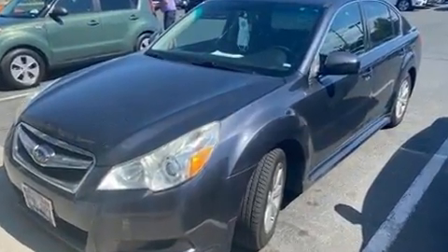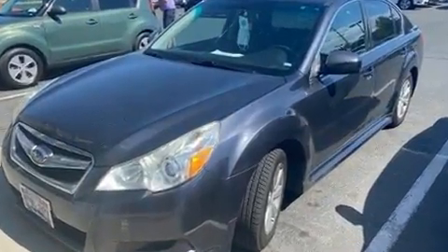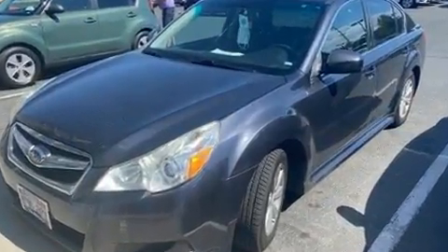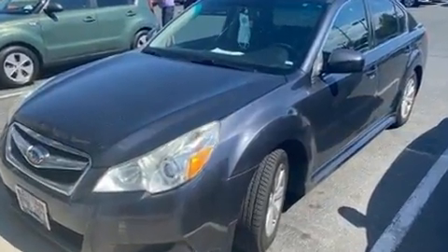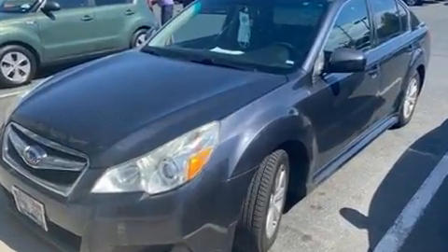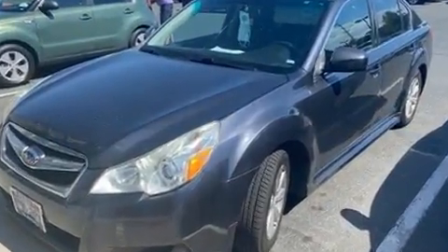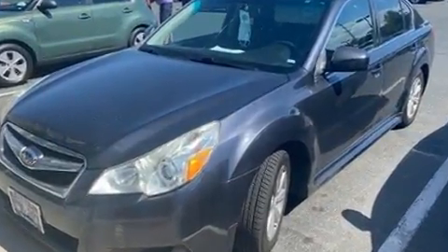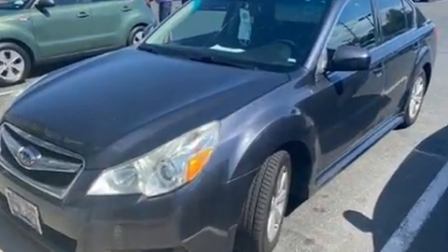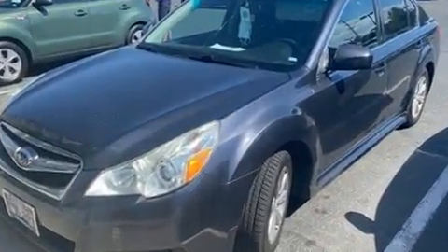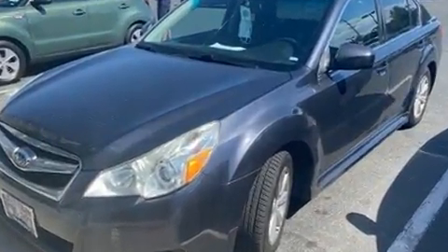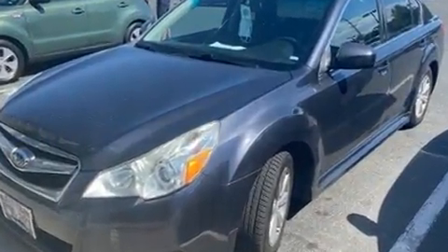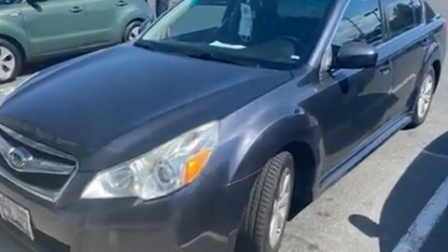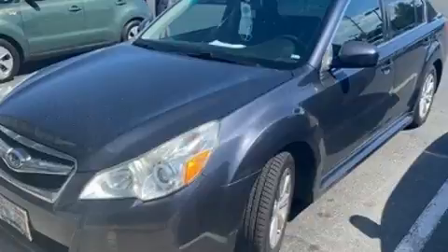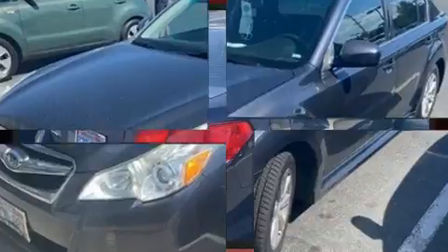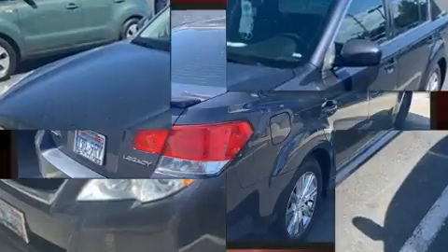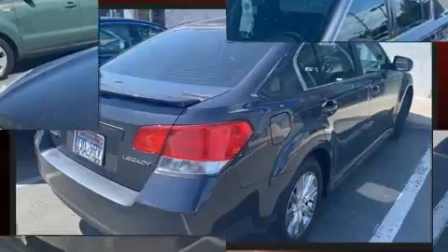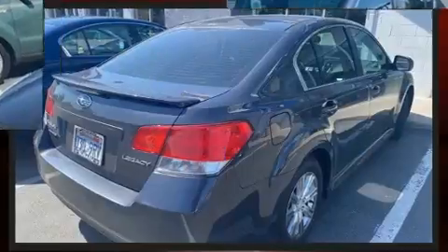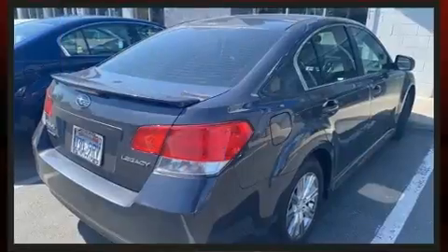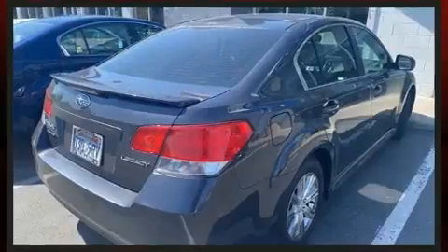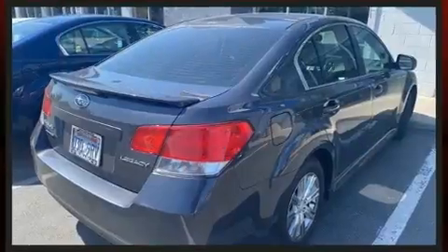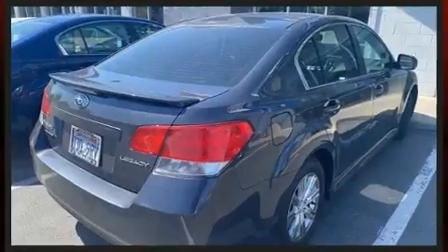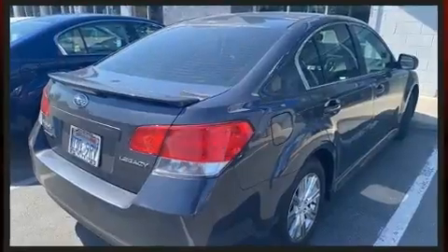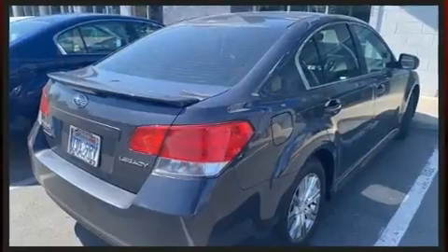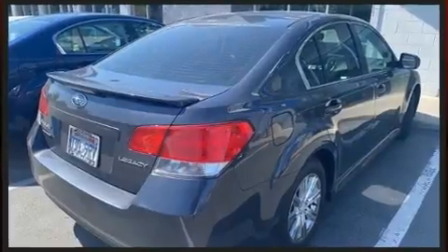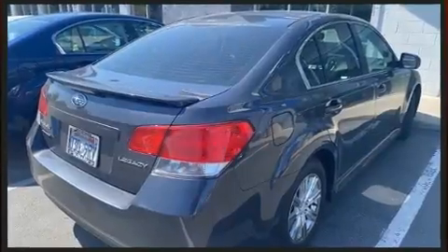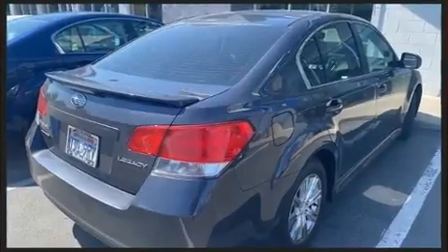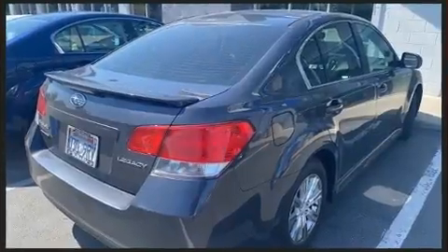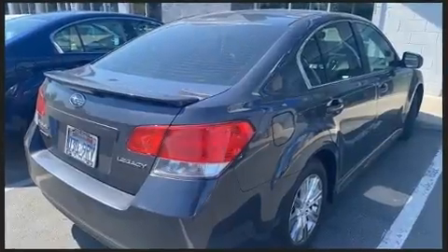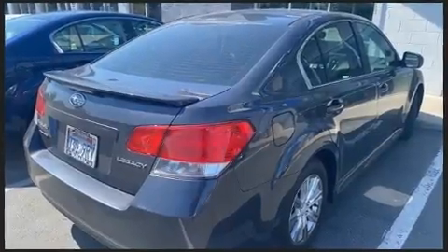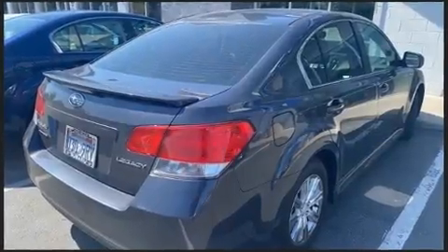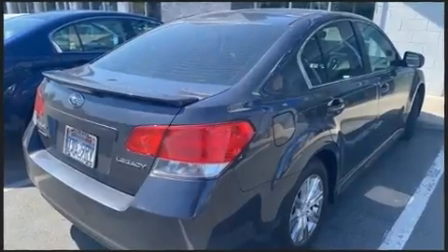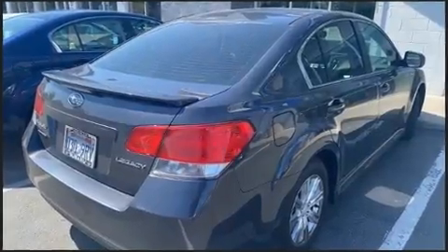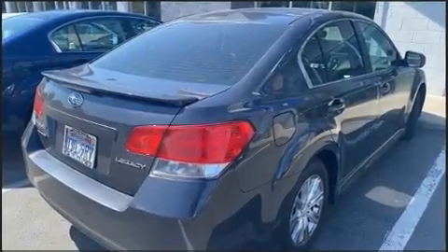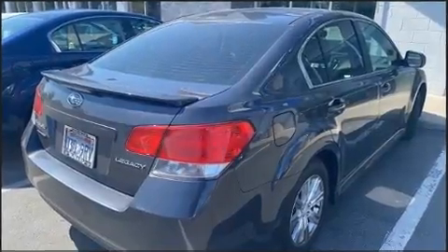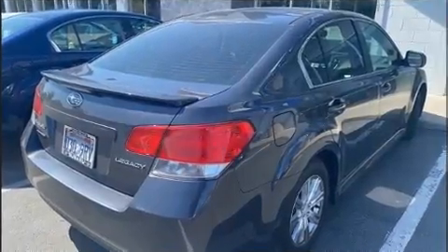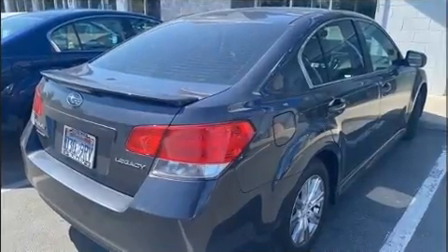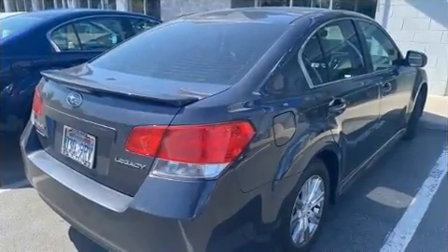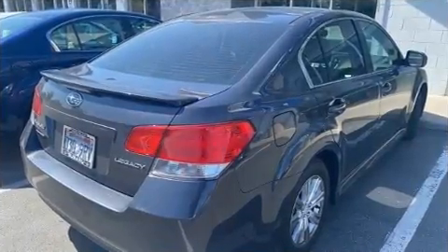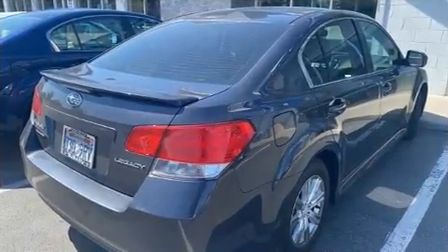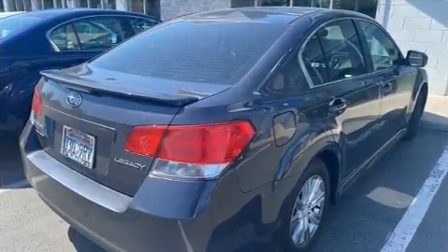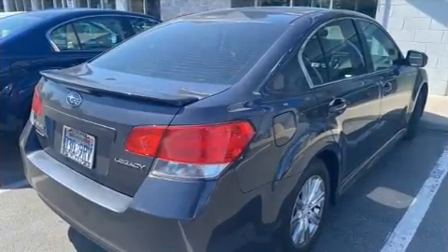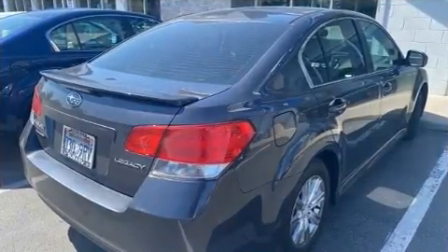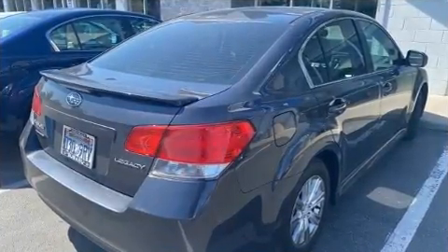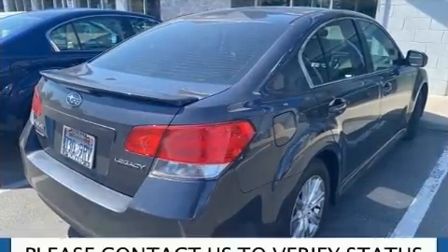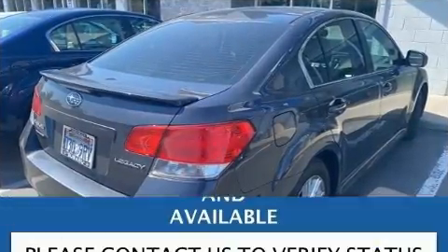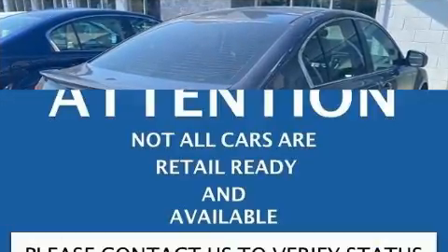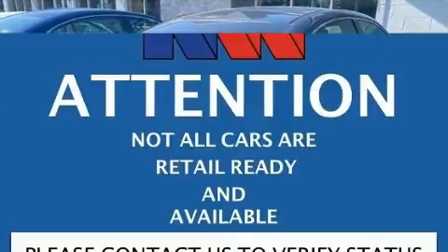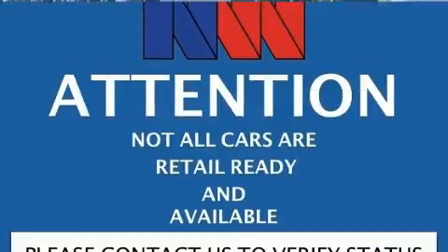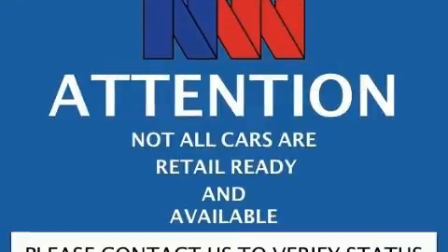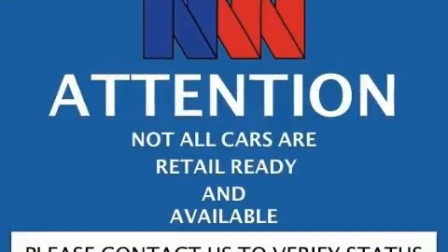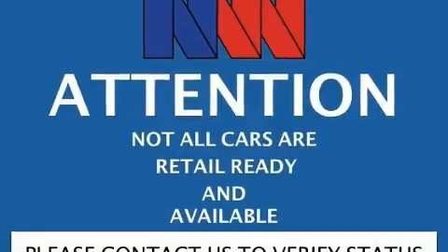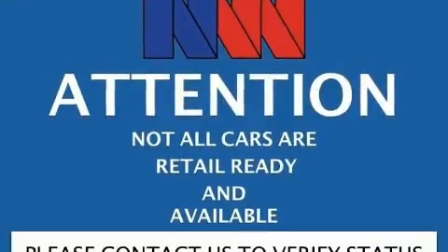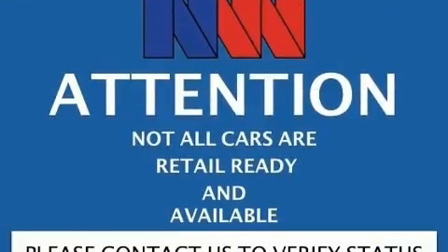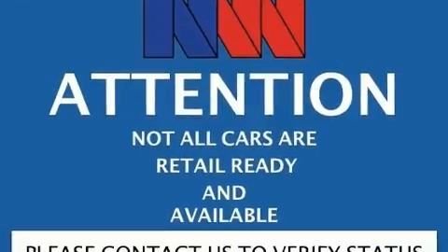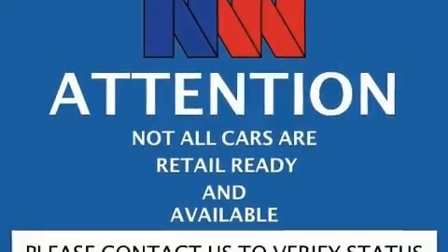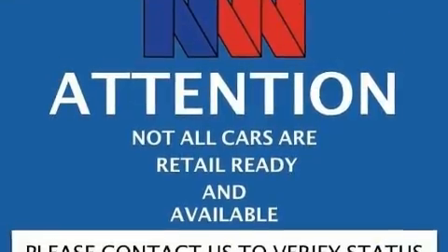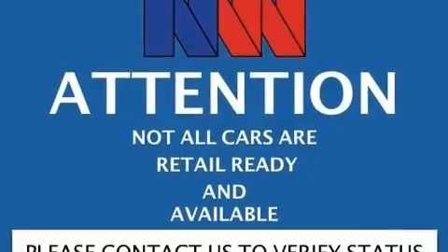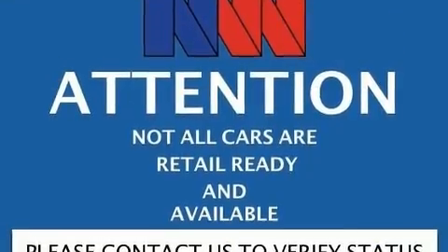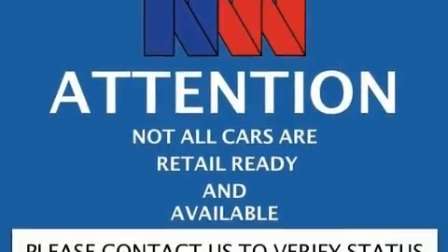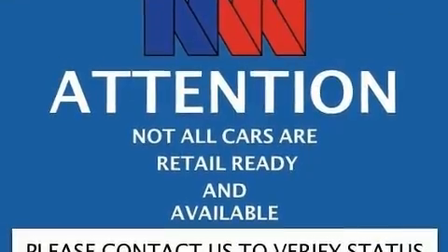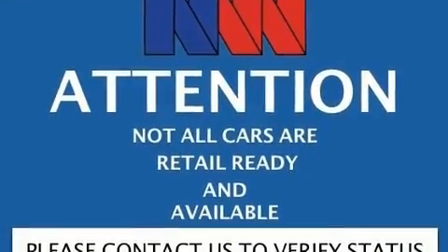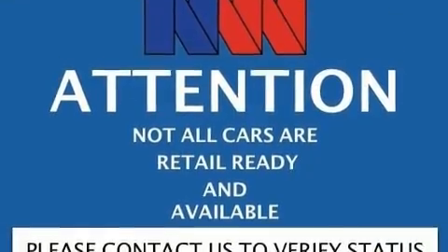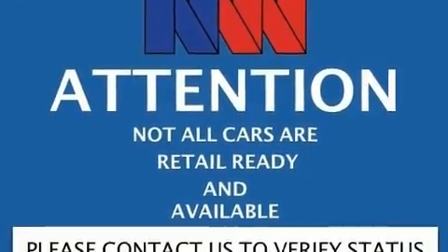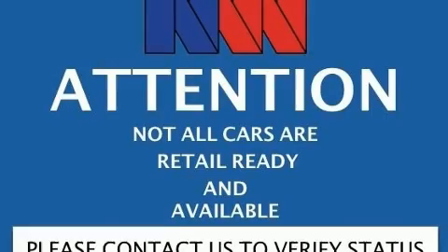Top features include remote keyless entry, a trip computer, air conditioning, and one-touch window functionality.